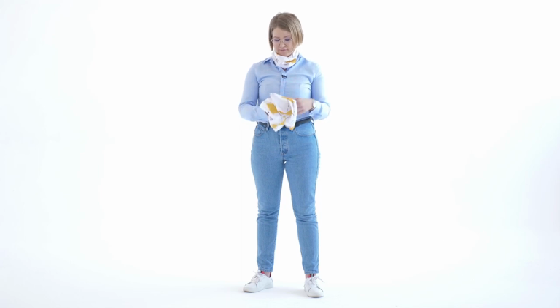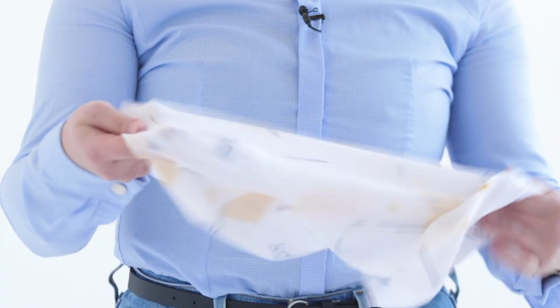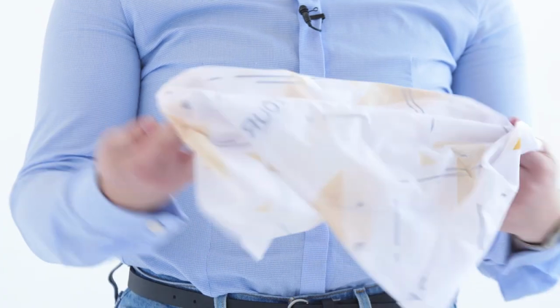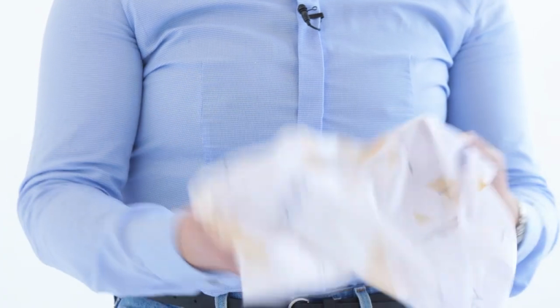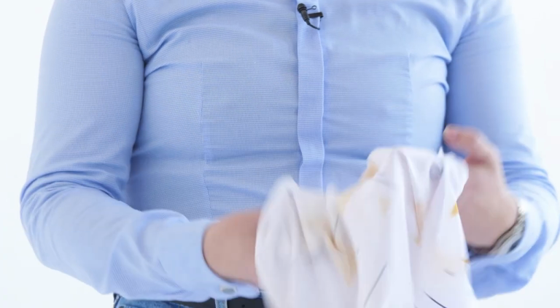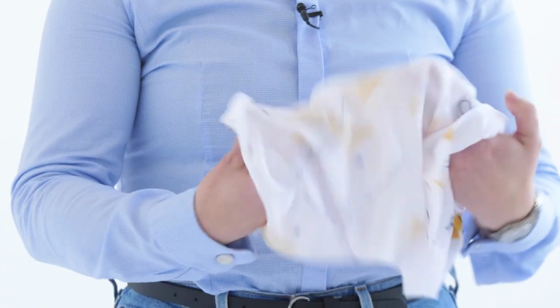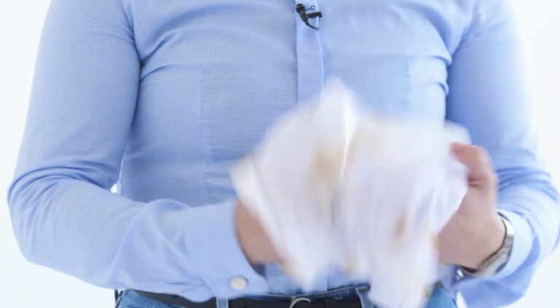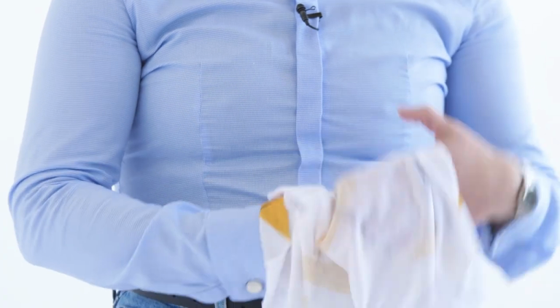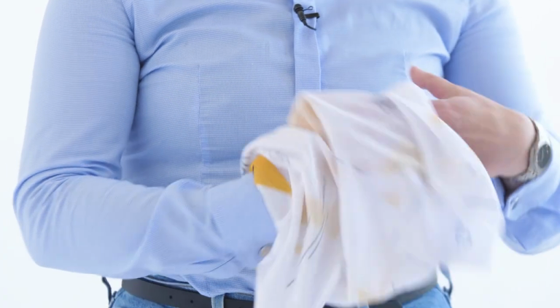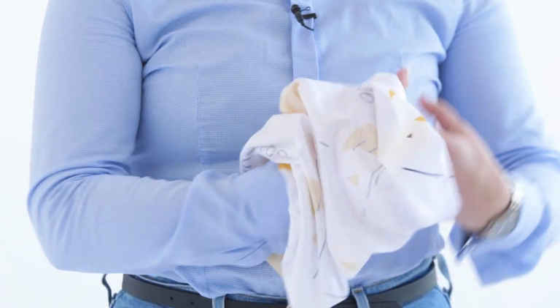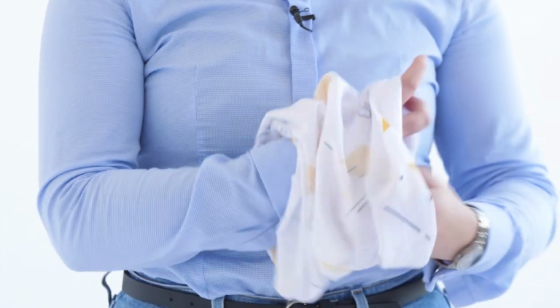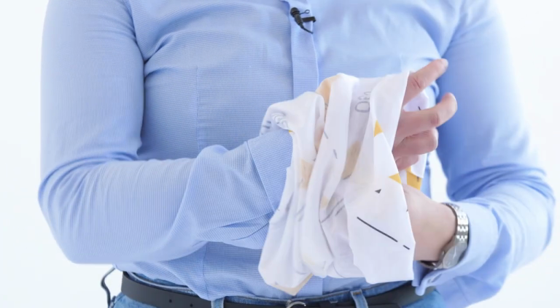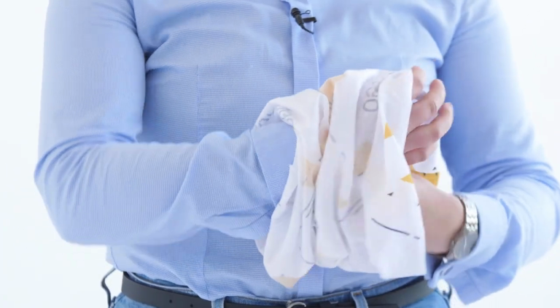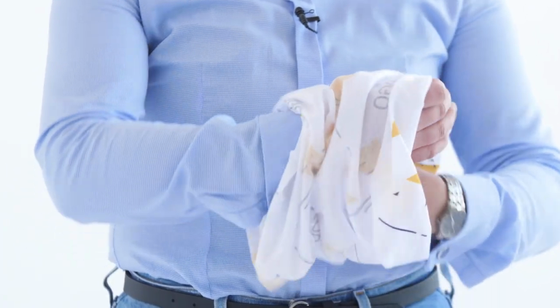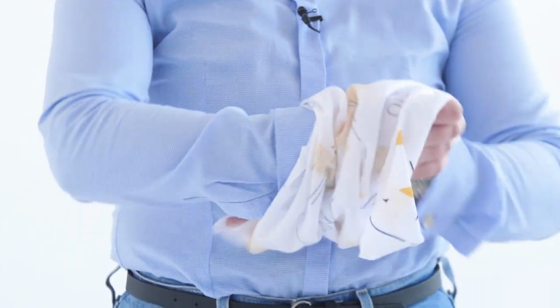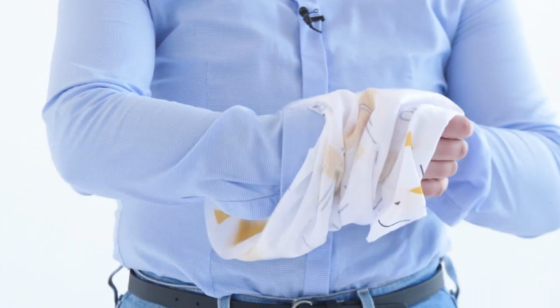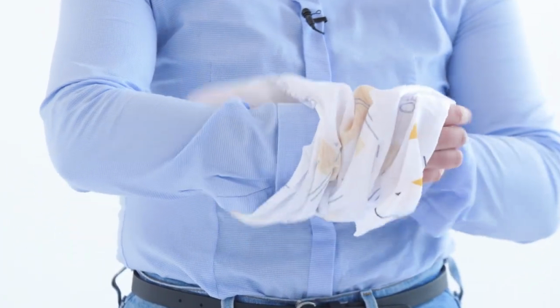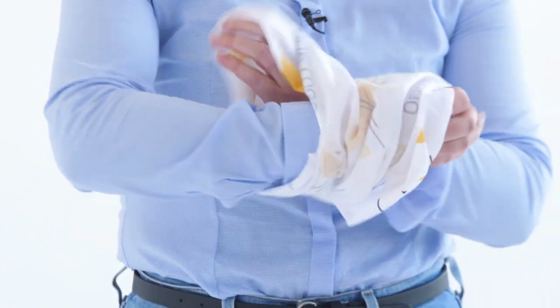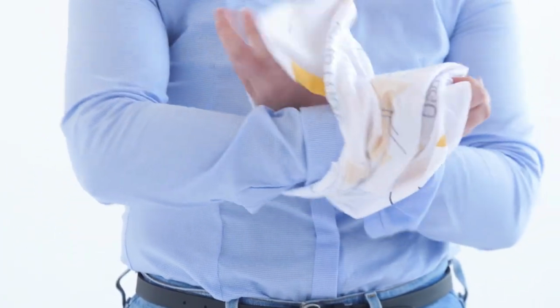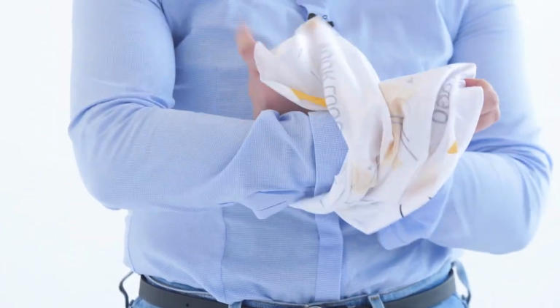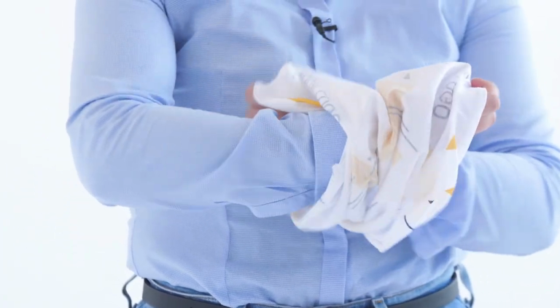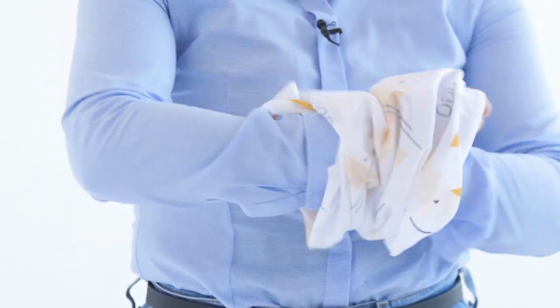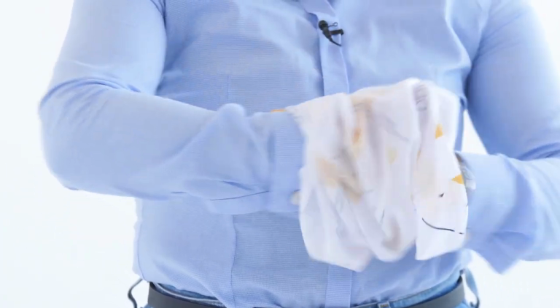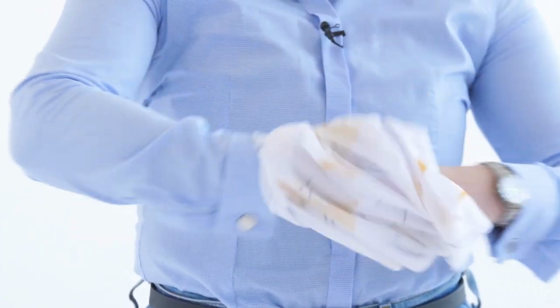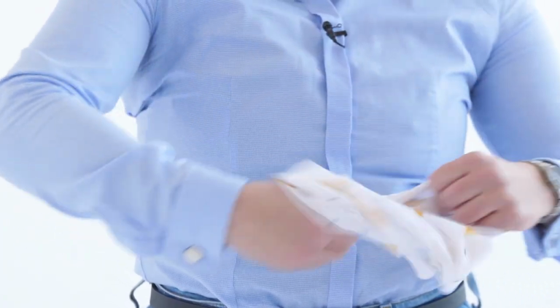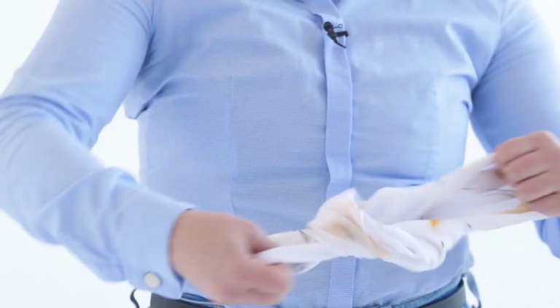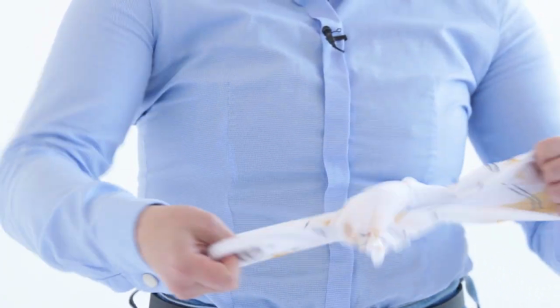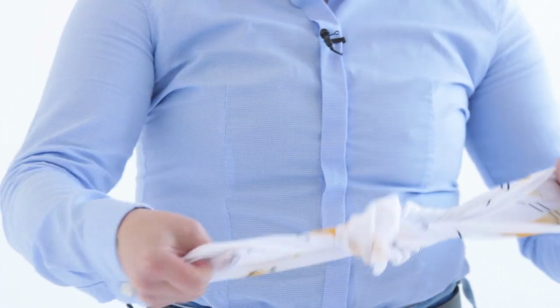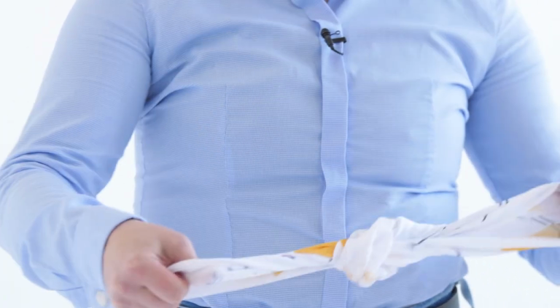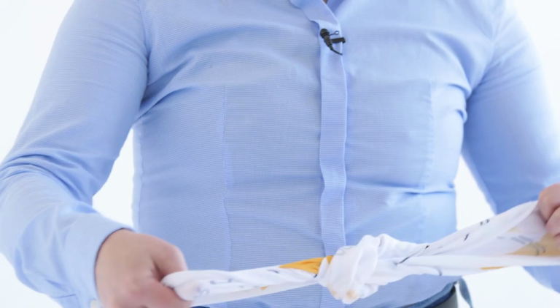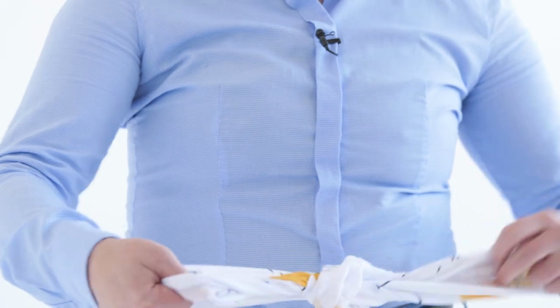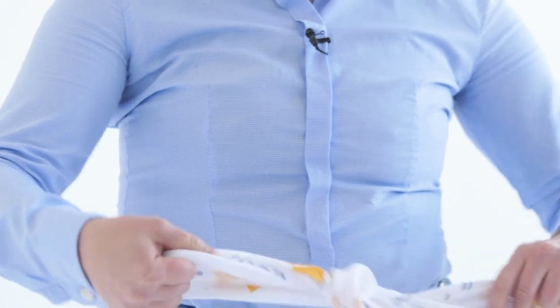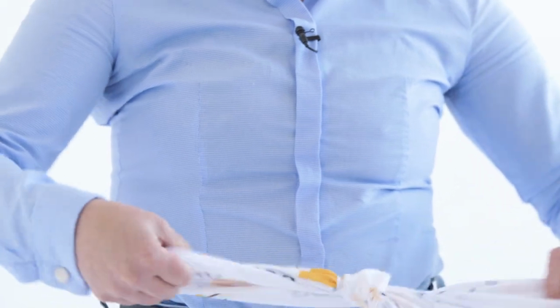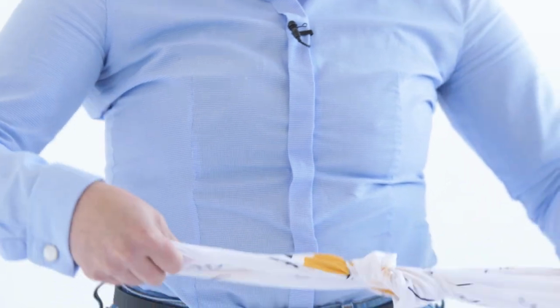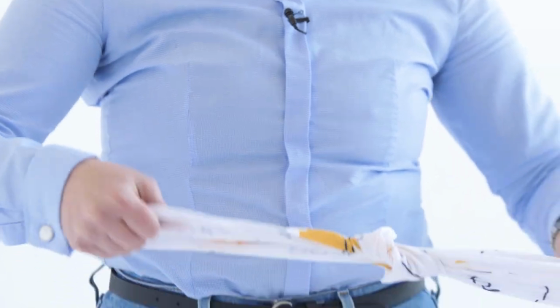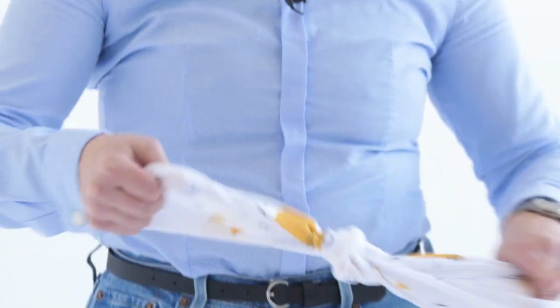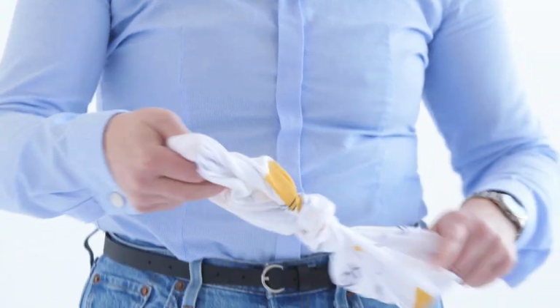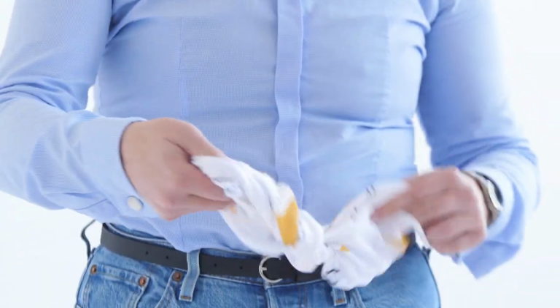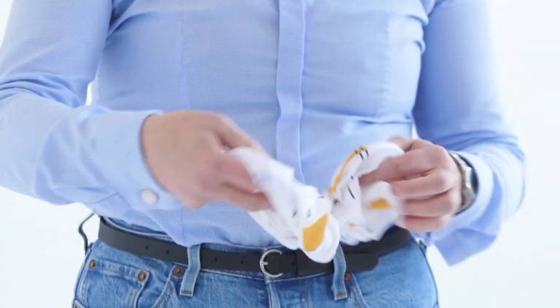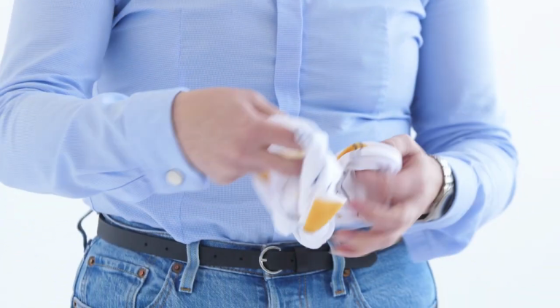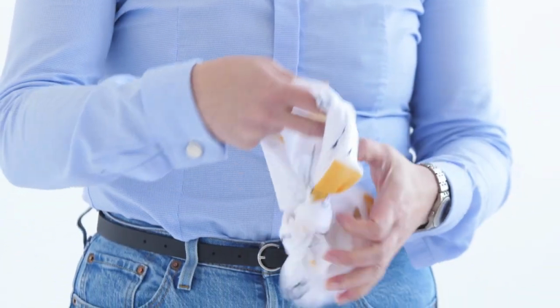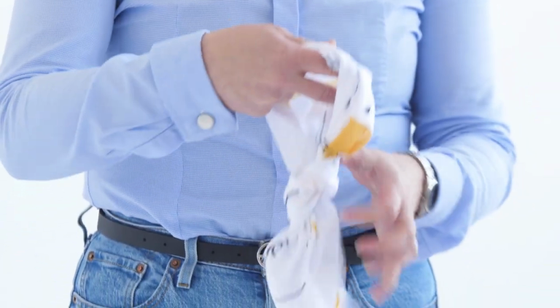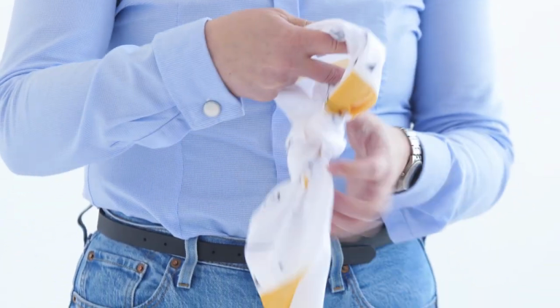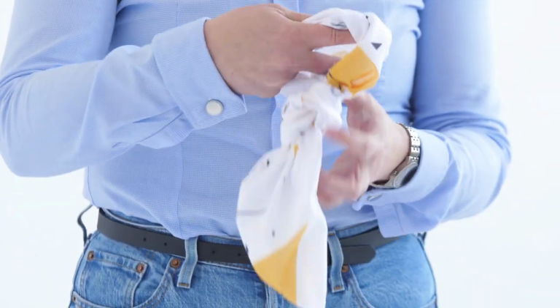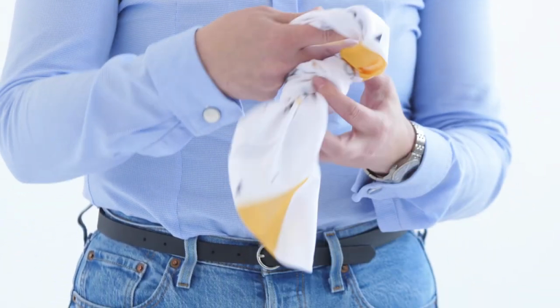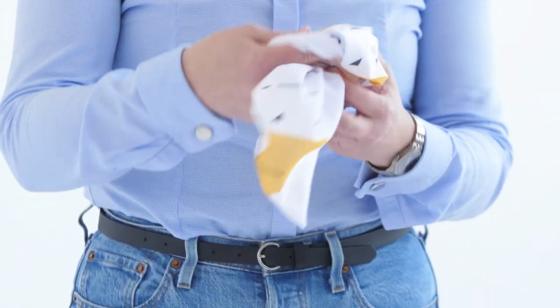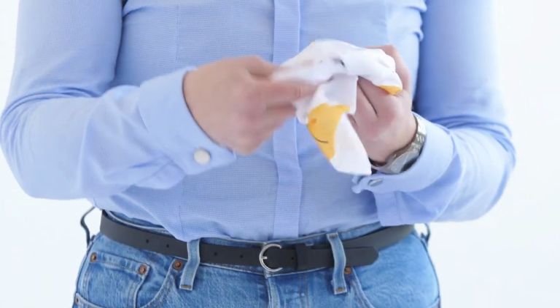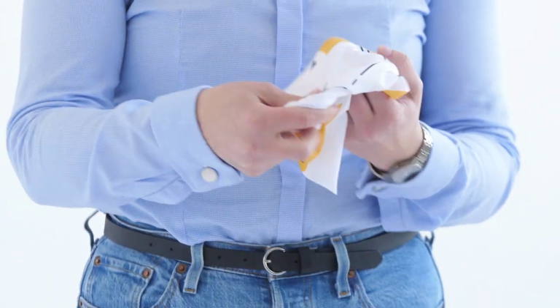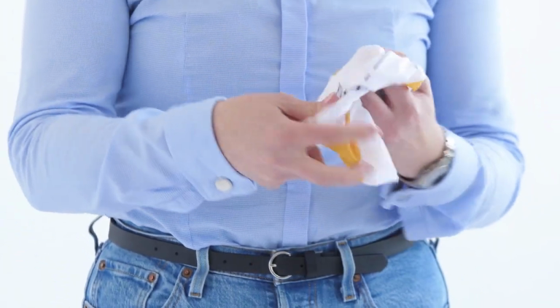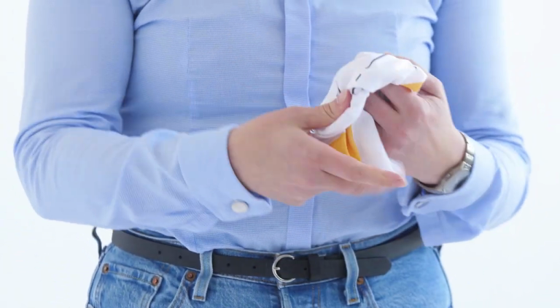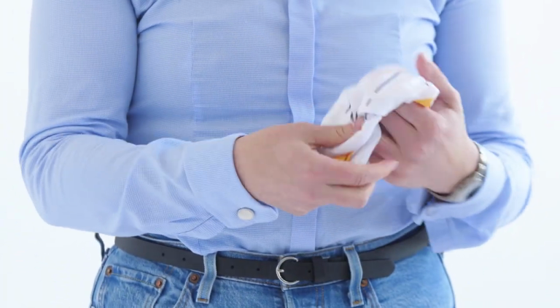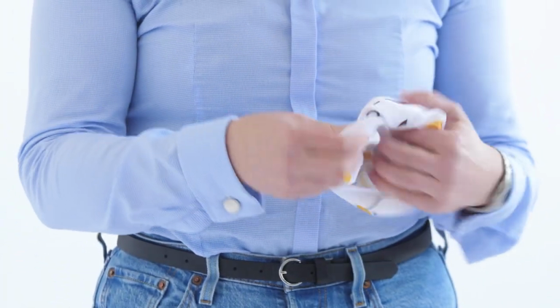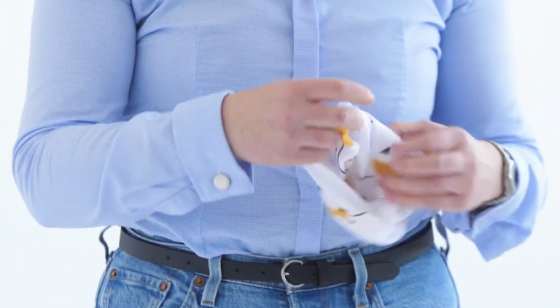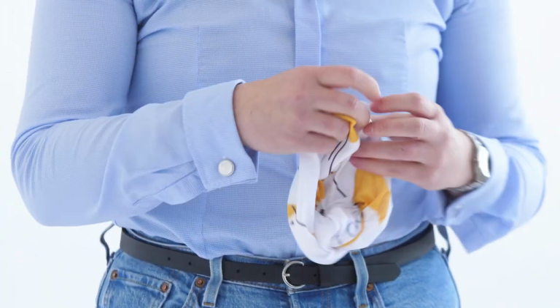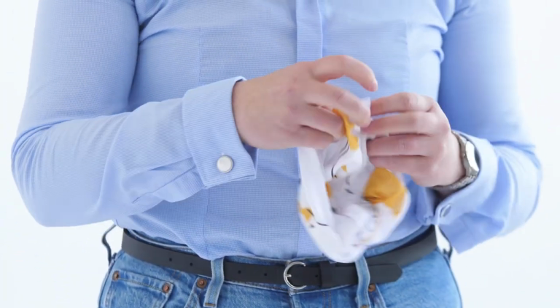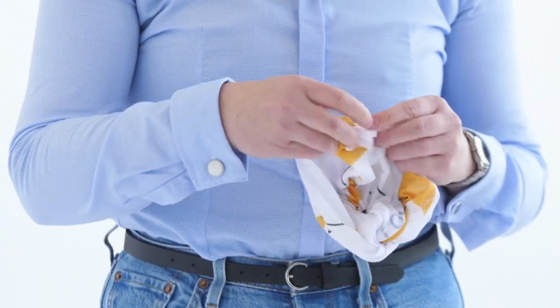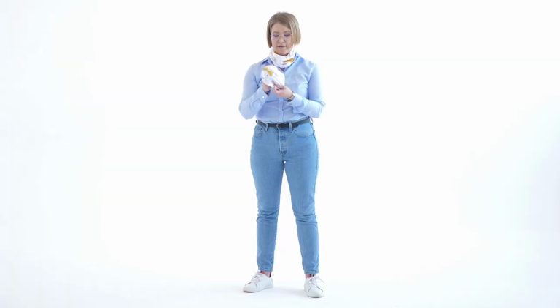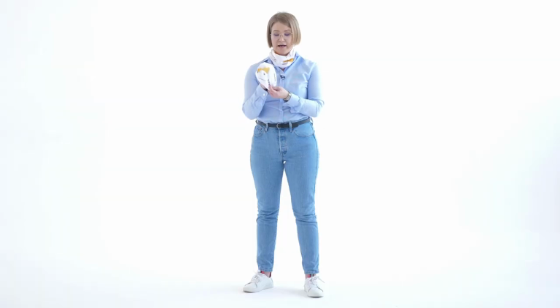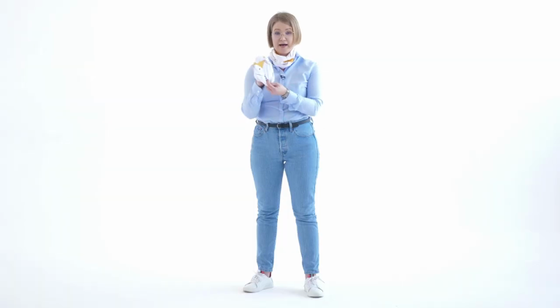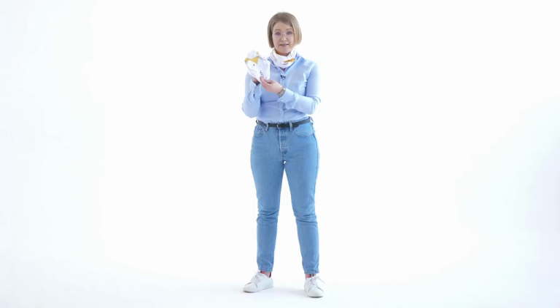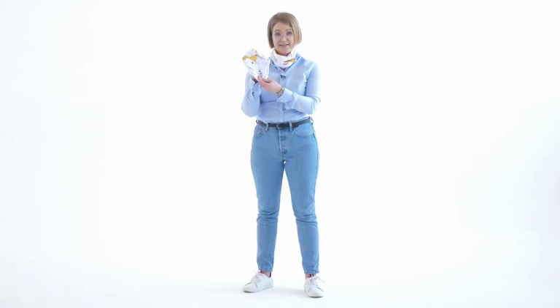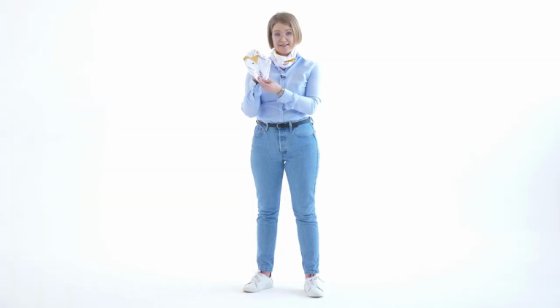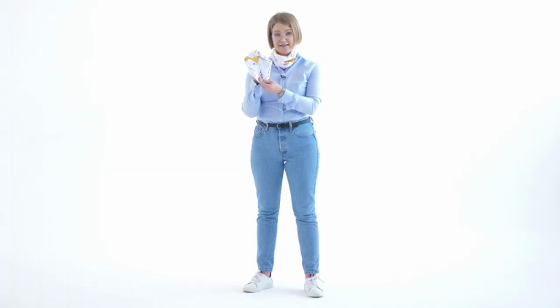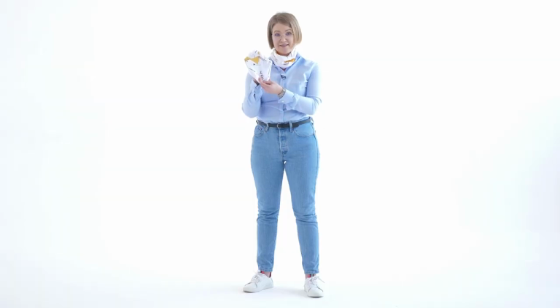You can use it as a hat — let me show you. You revert it, both hands inside, make a small knot, and your hat is done.